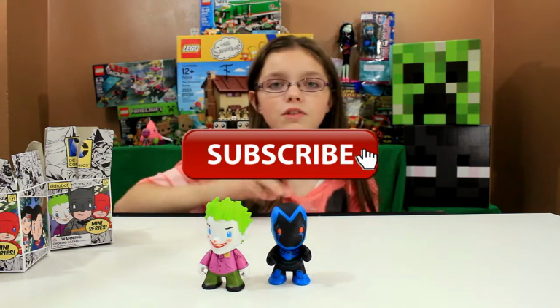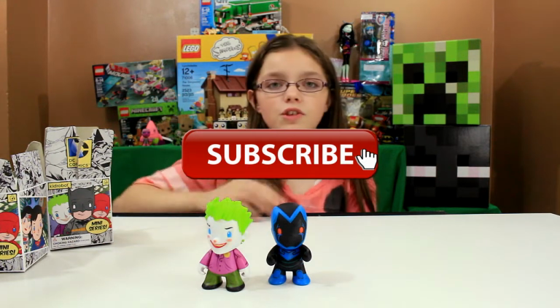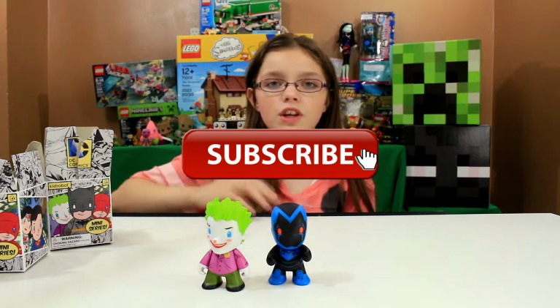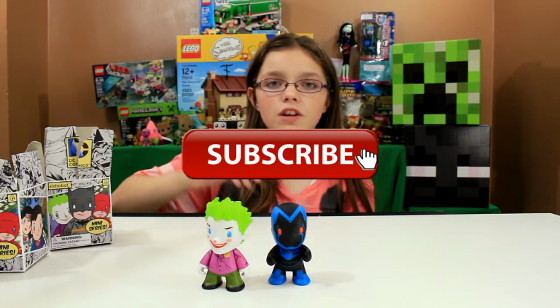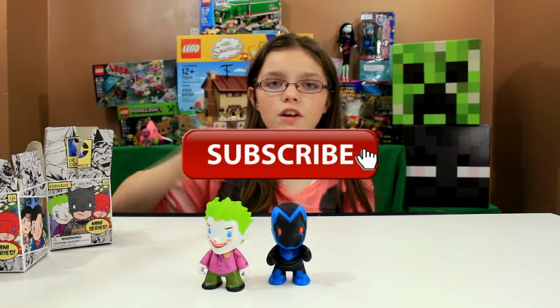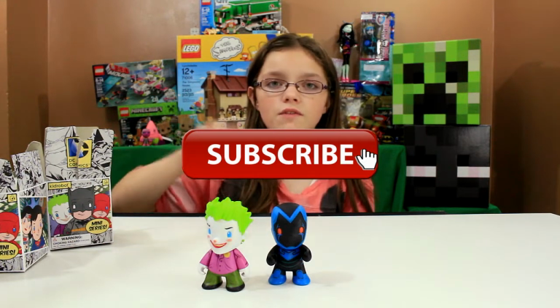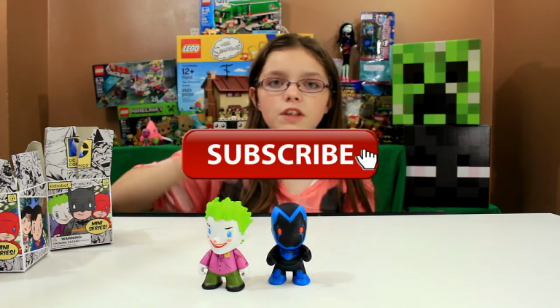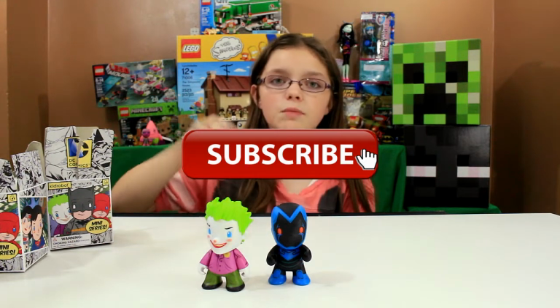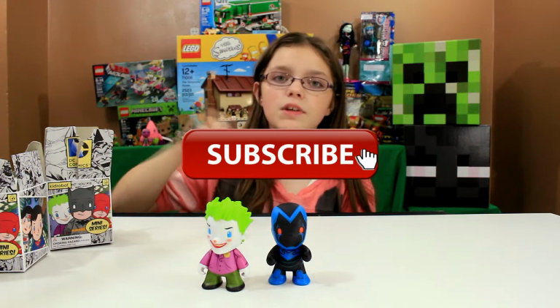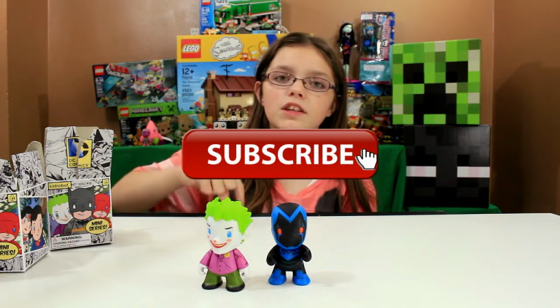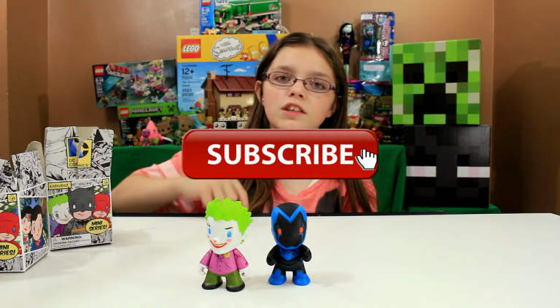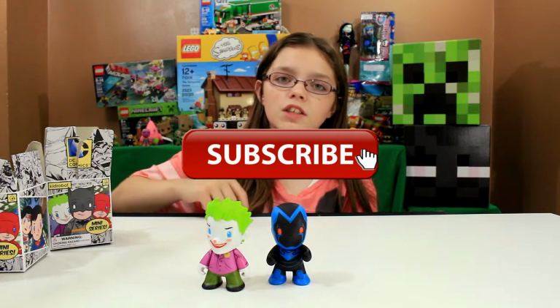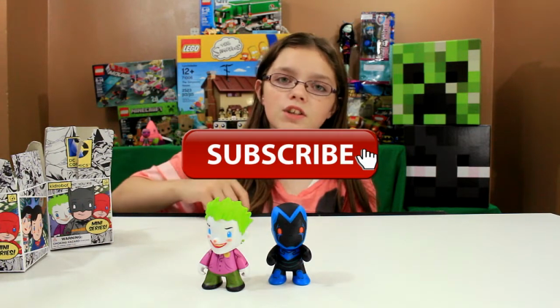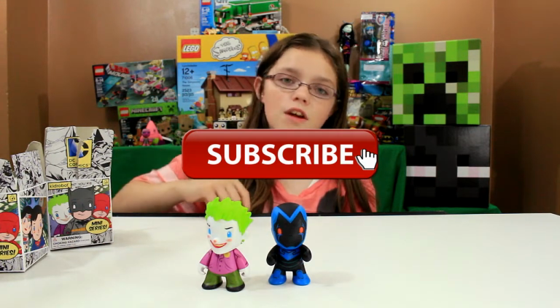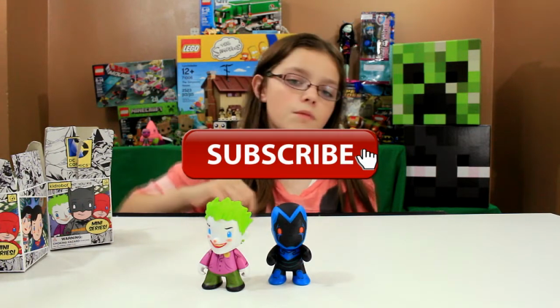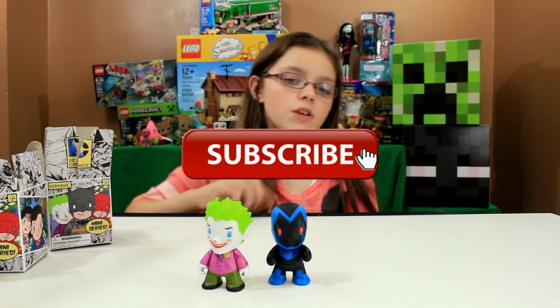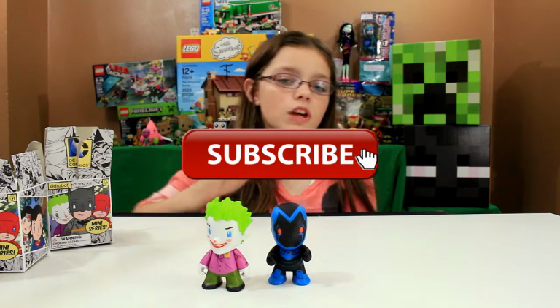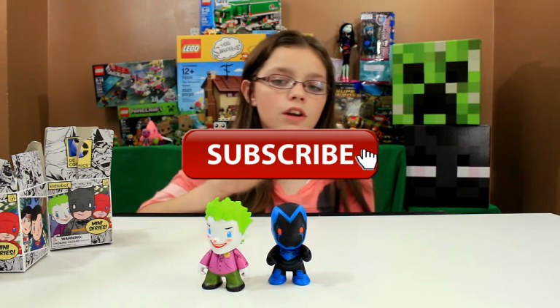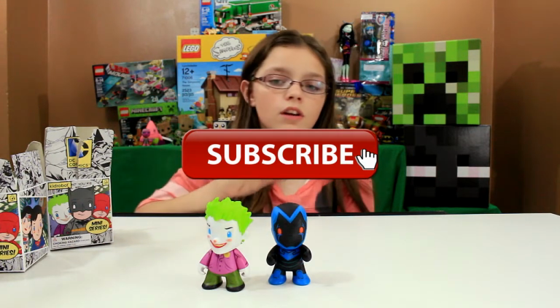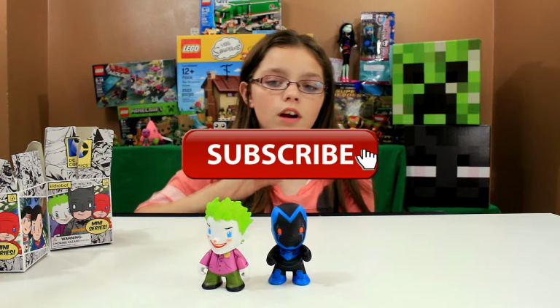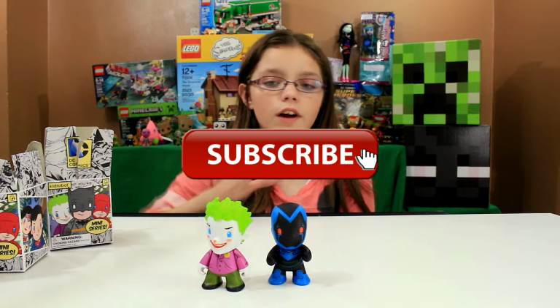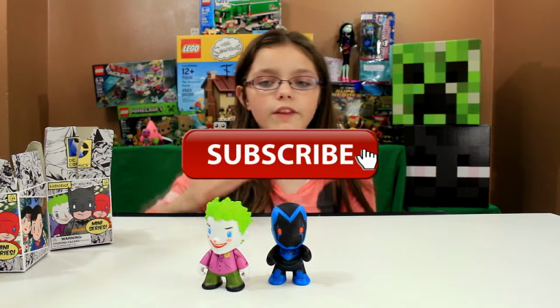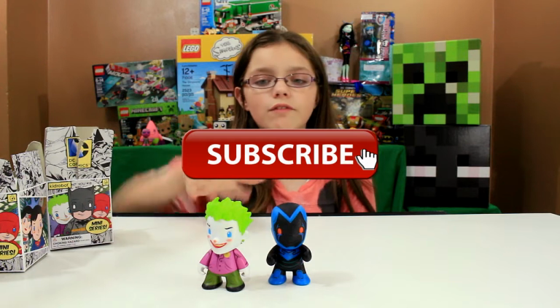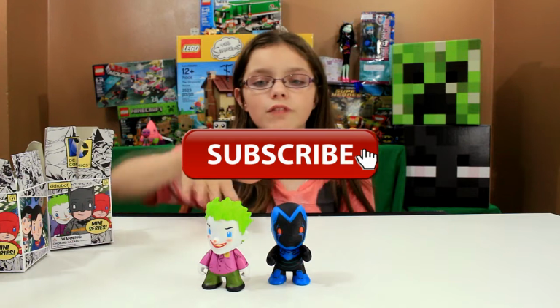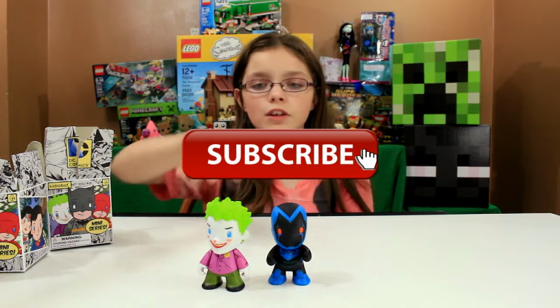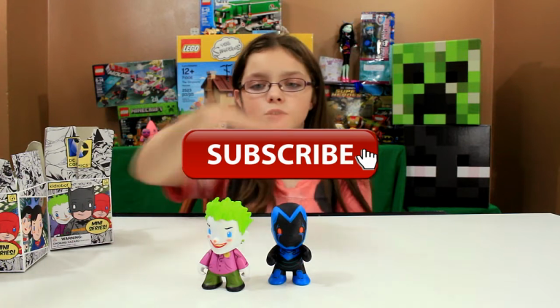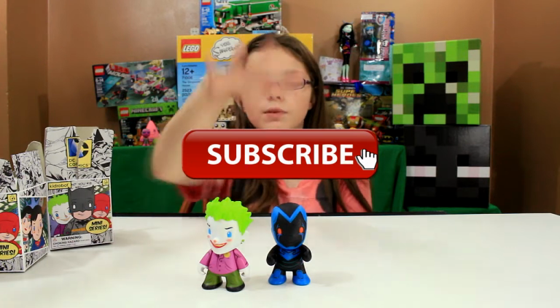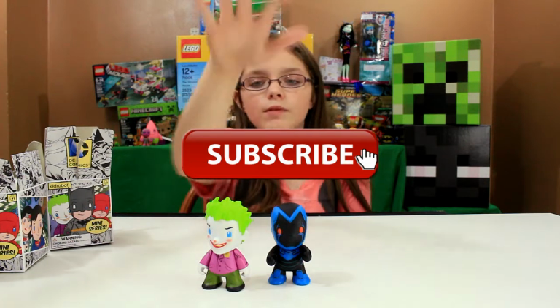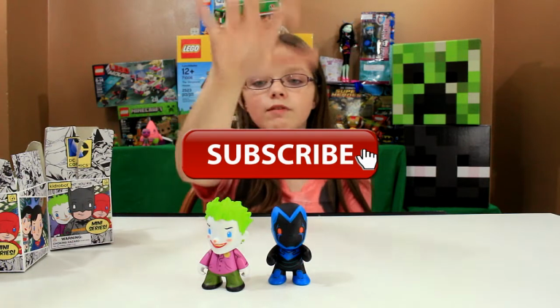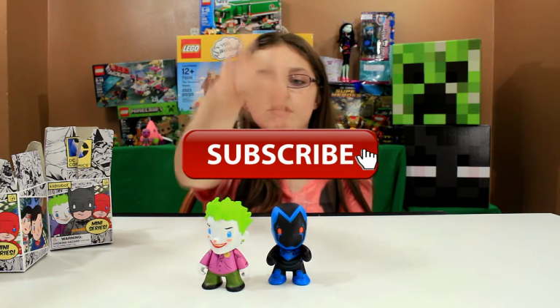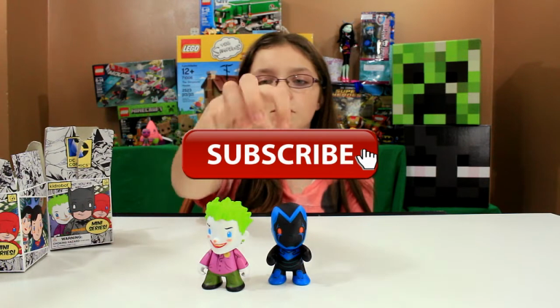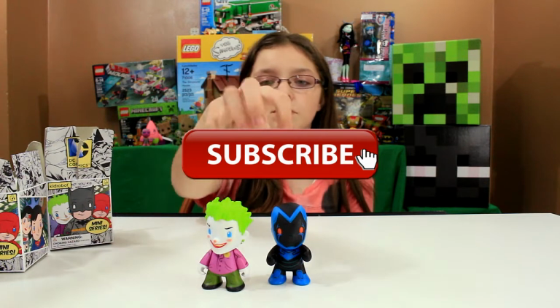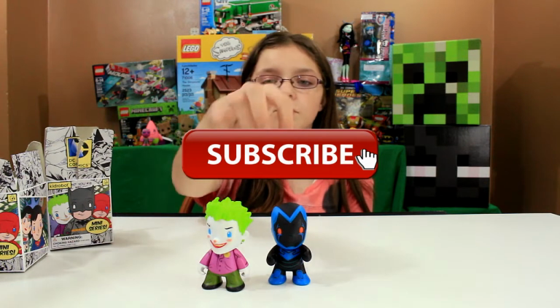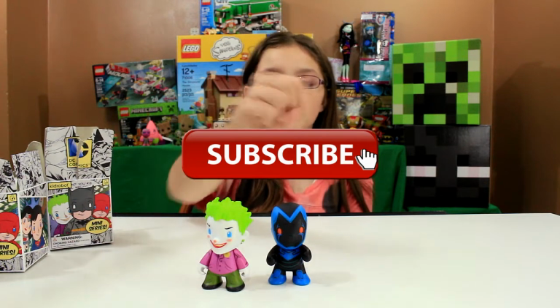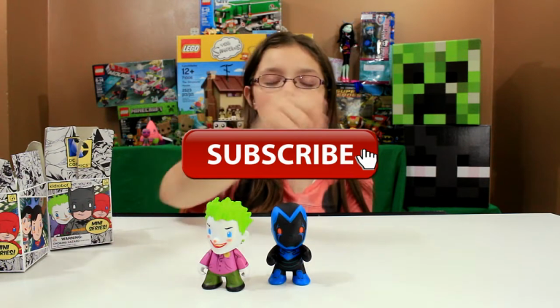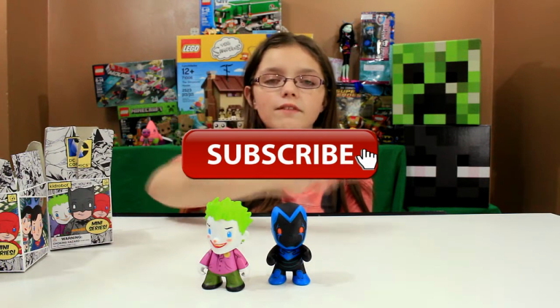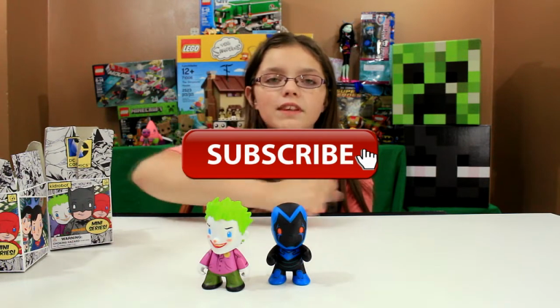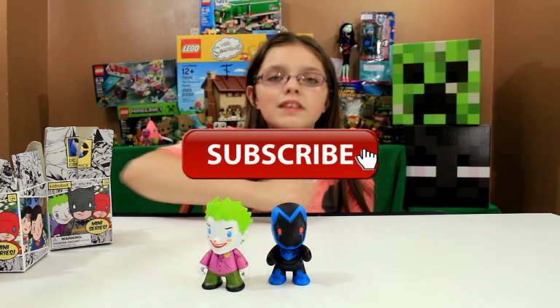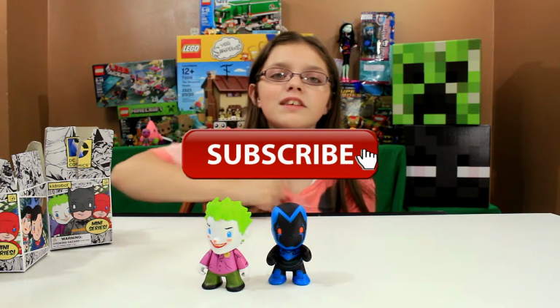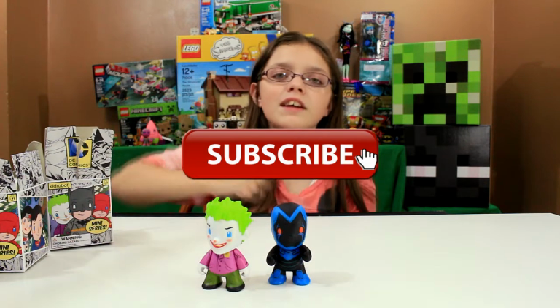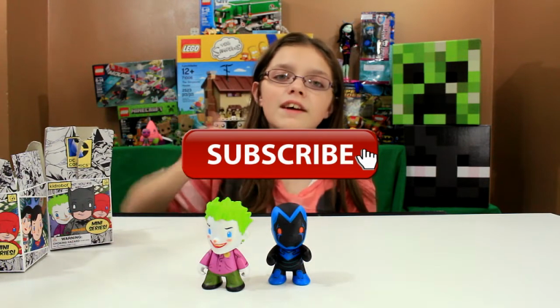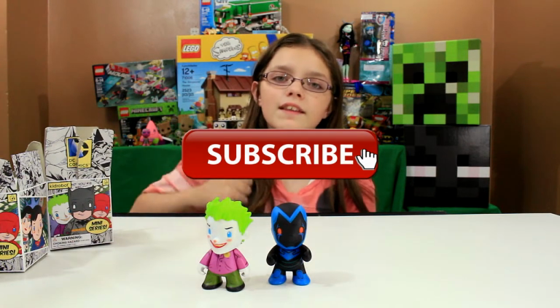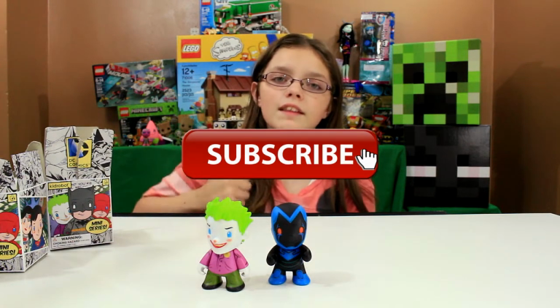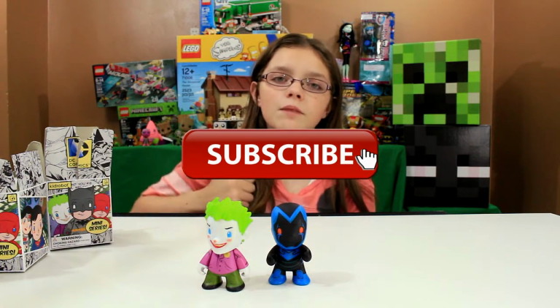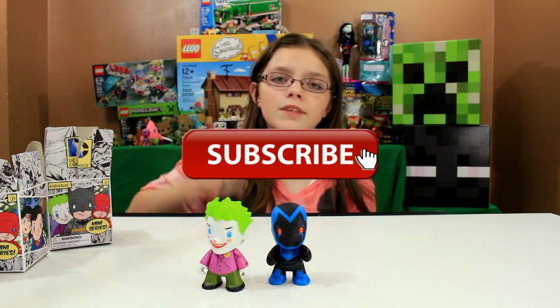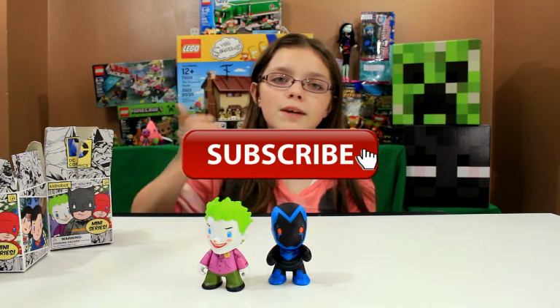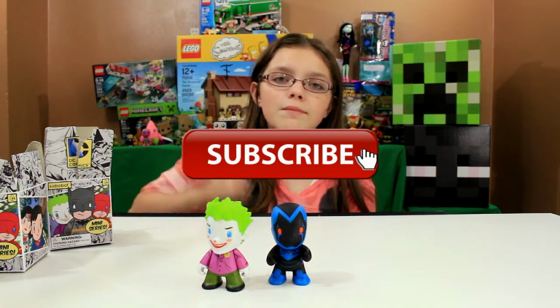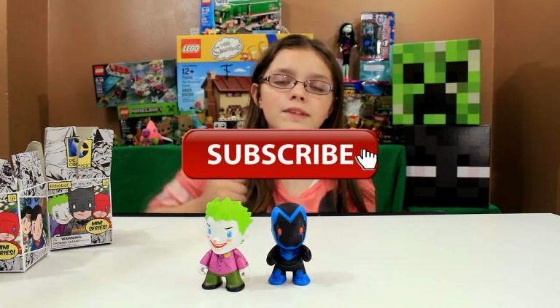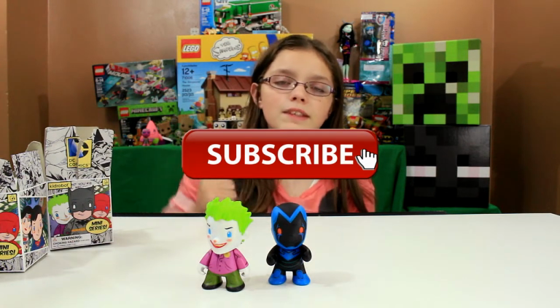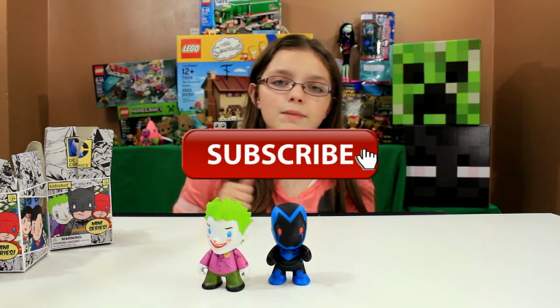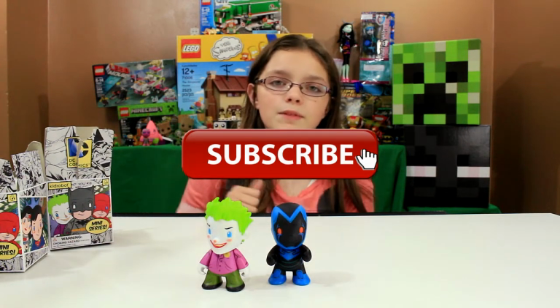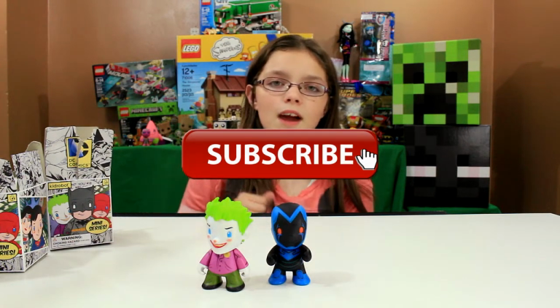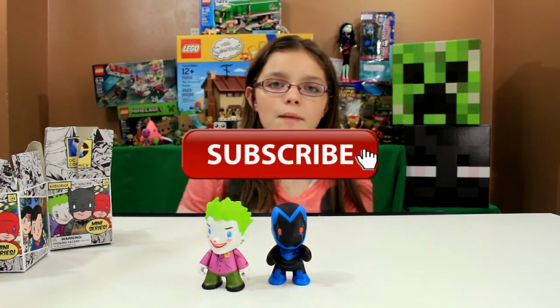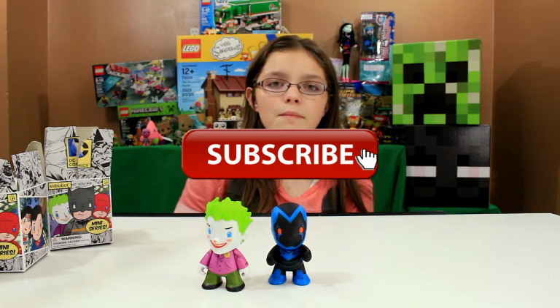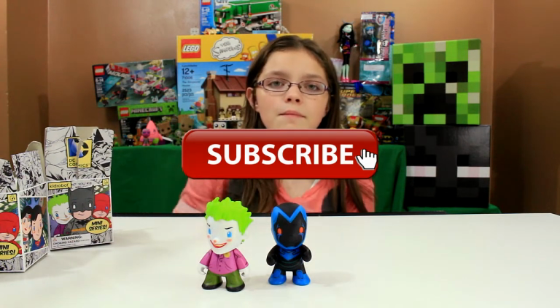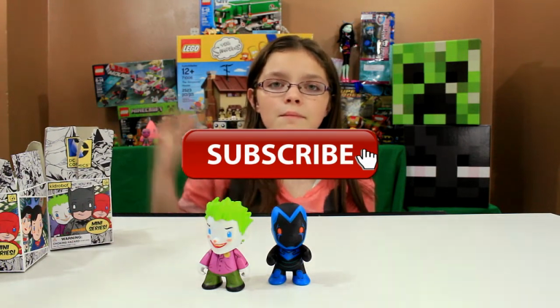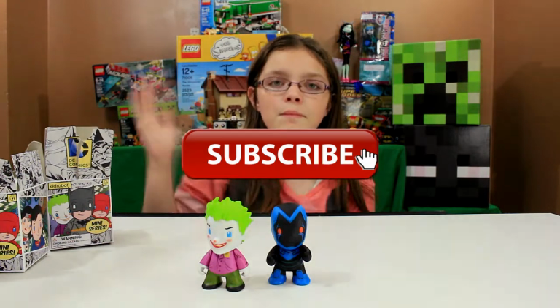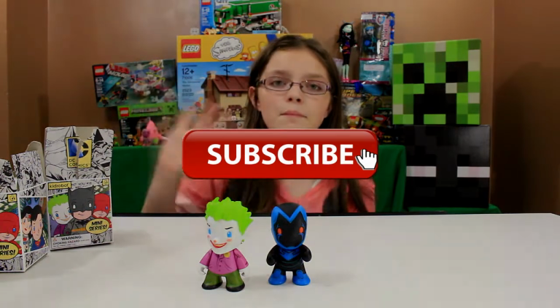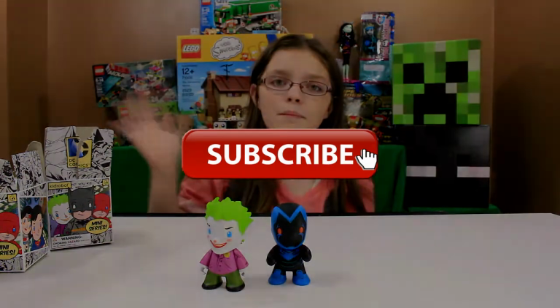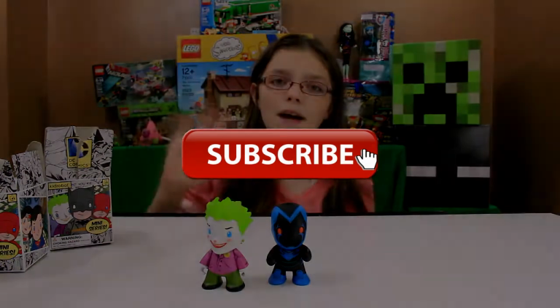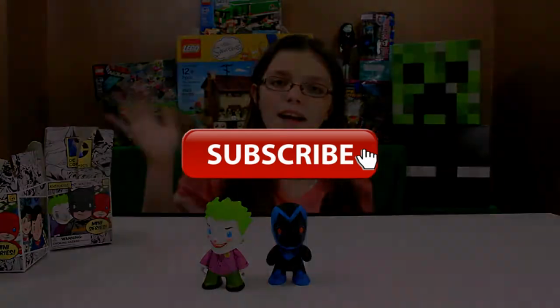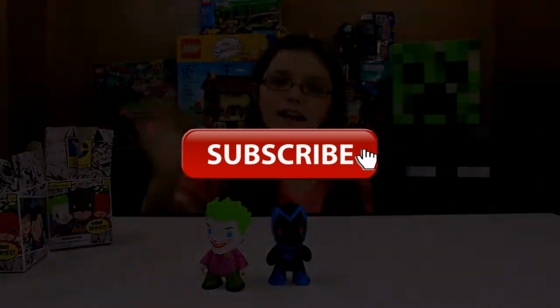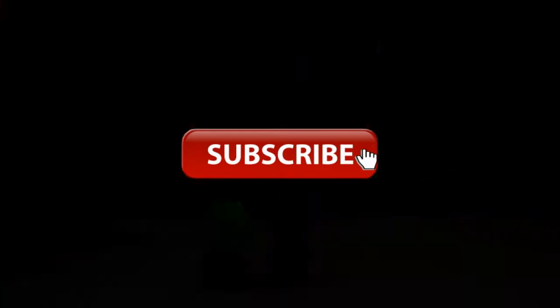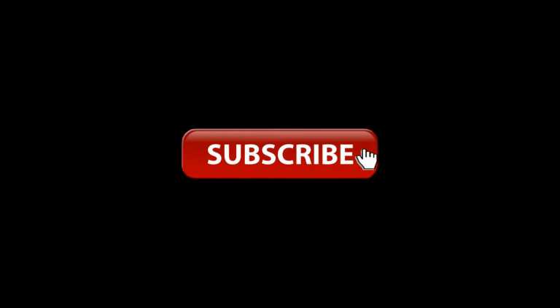Check out our Facebook and Instagram, and check out our other videos where we've opened more of these. Thumbs up, subscribe — bye guys!